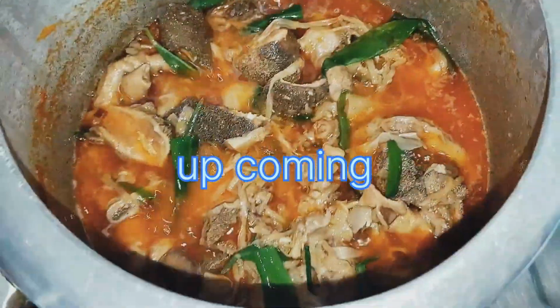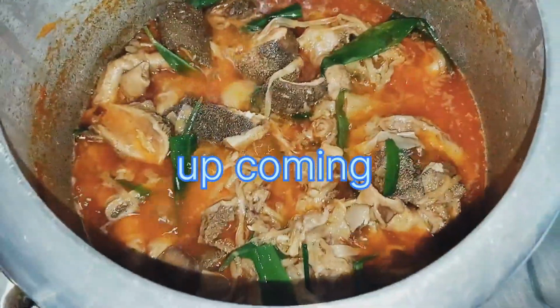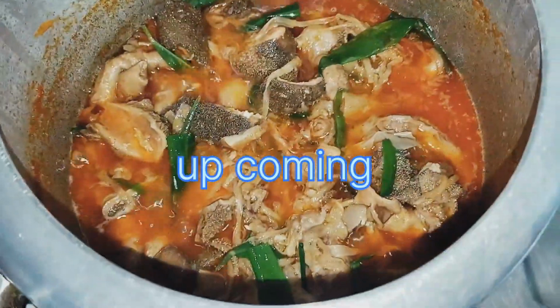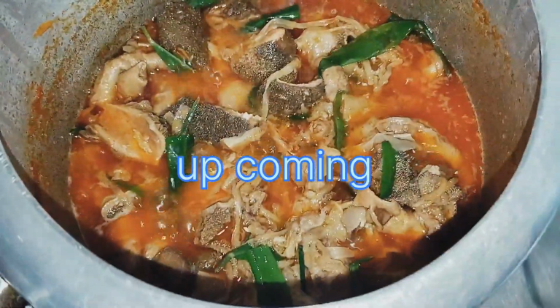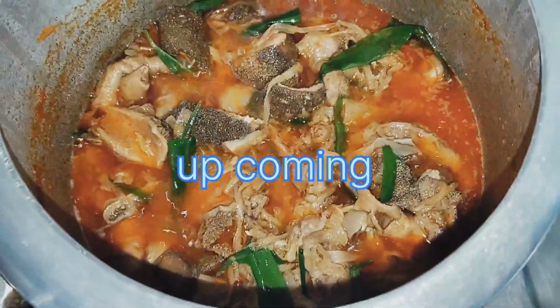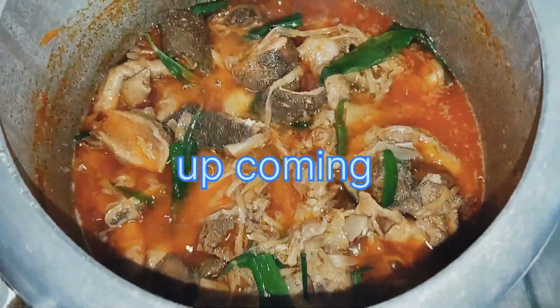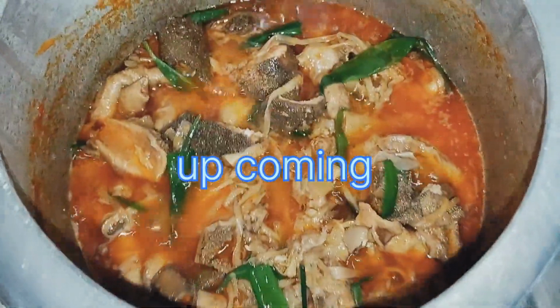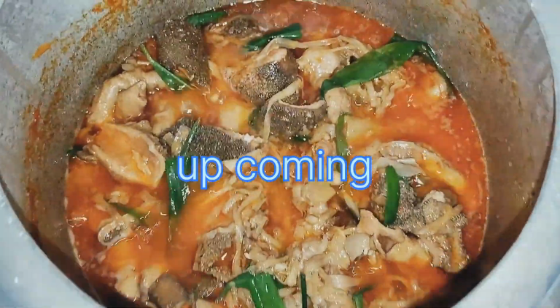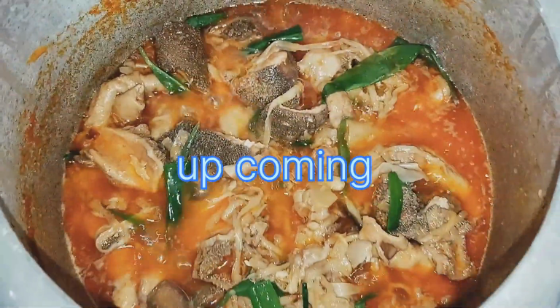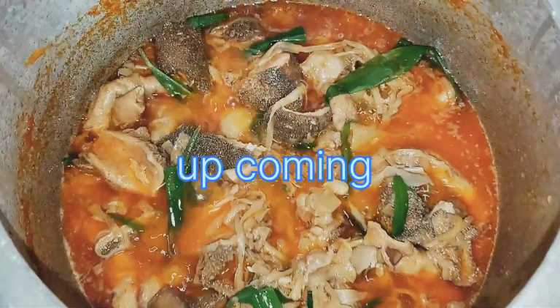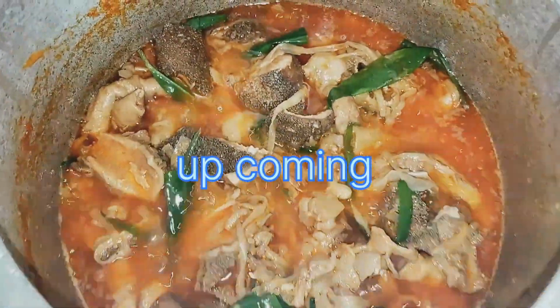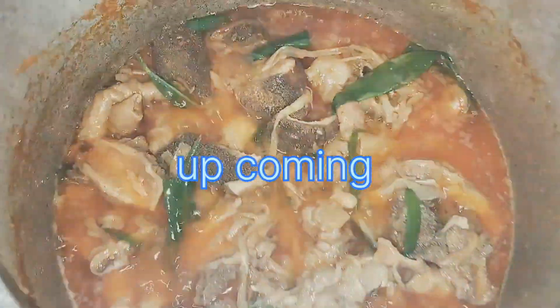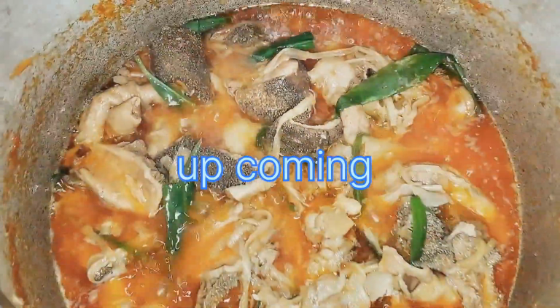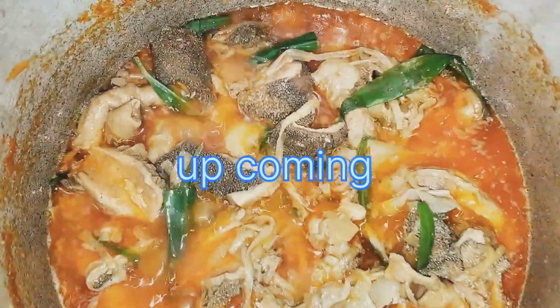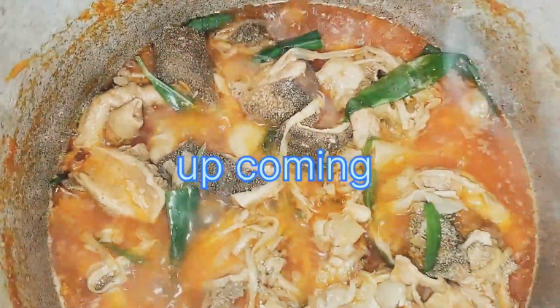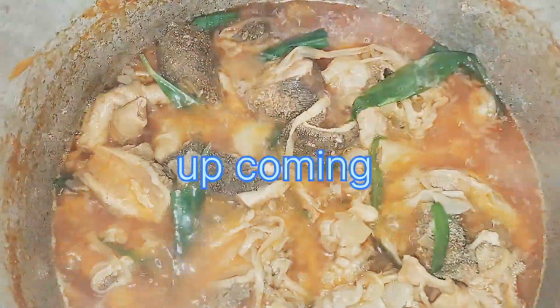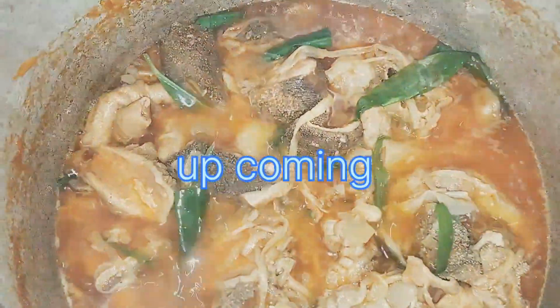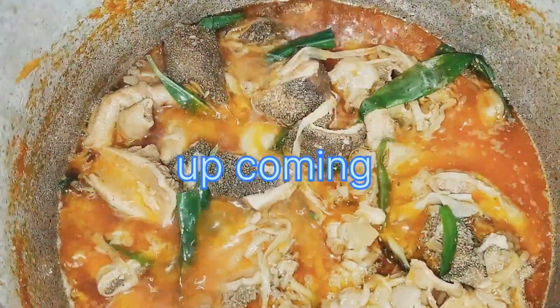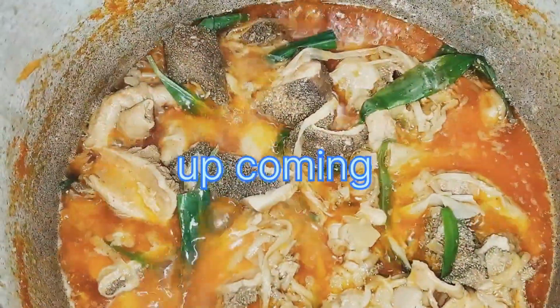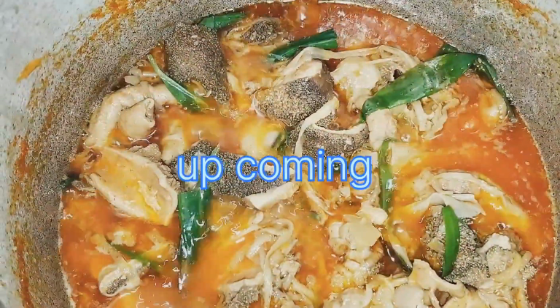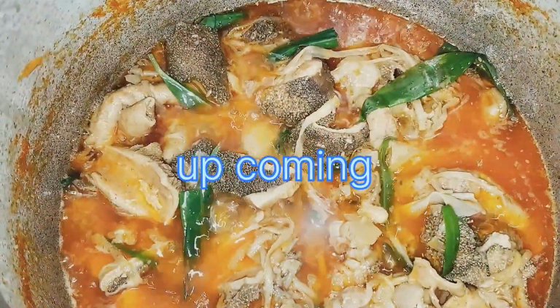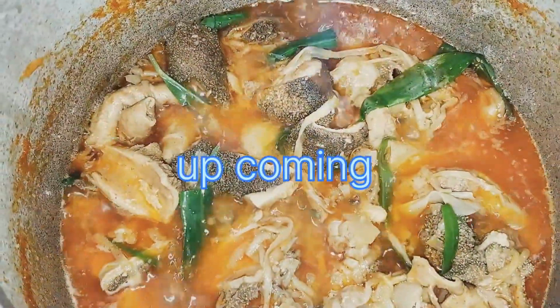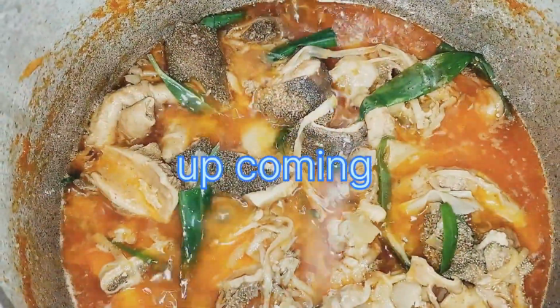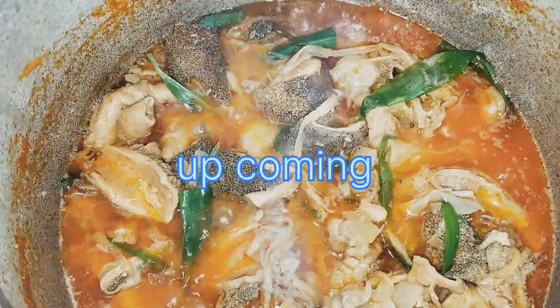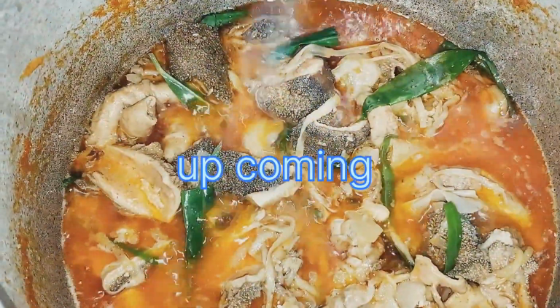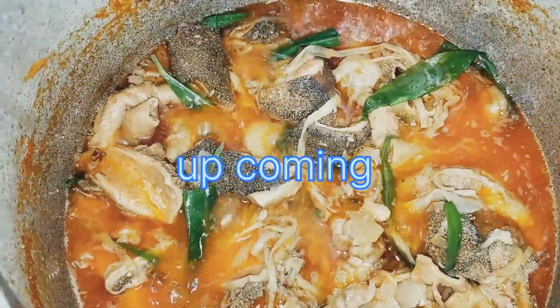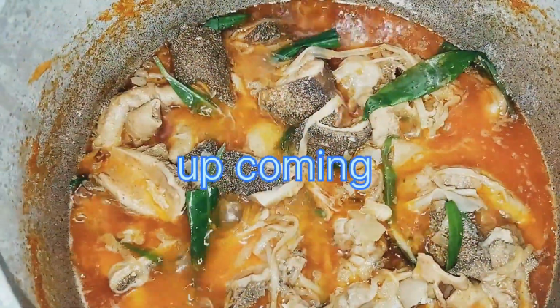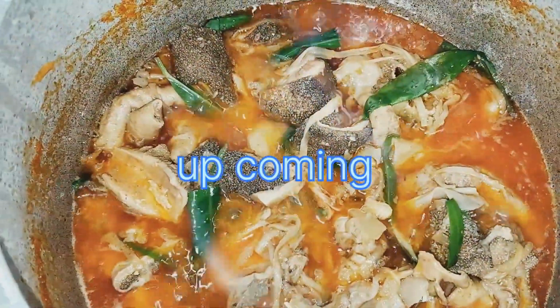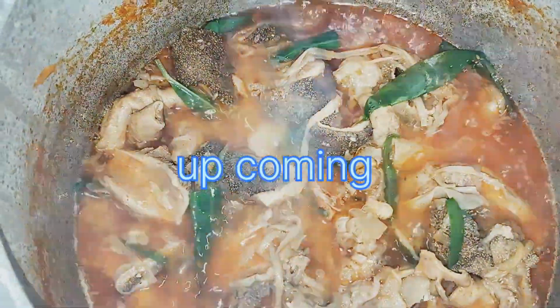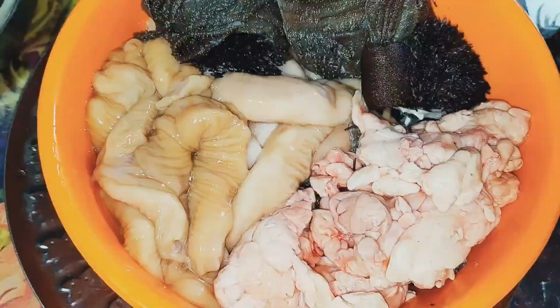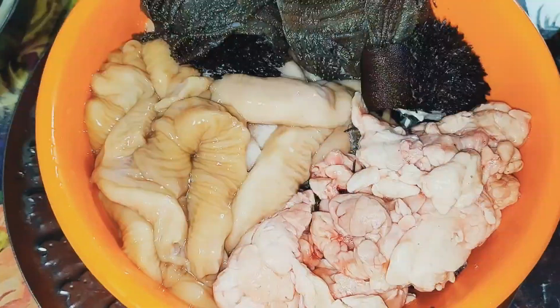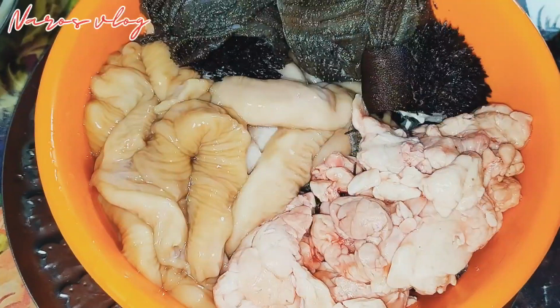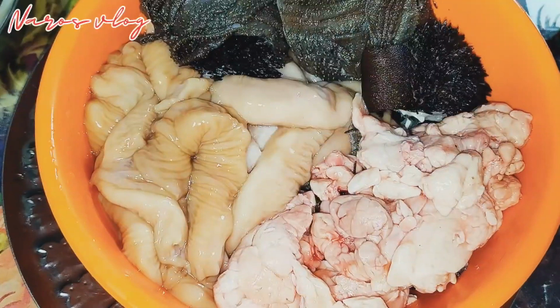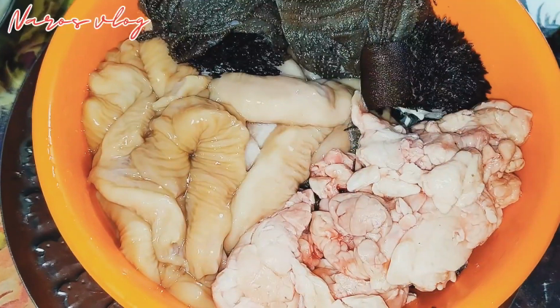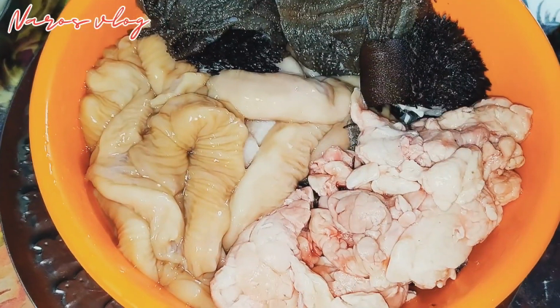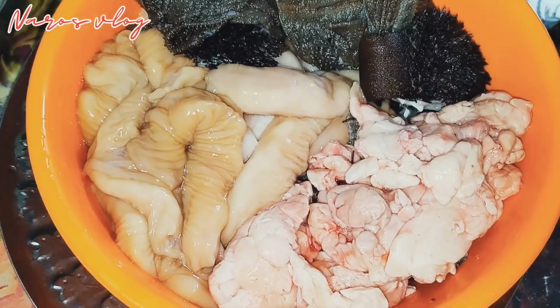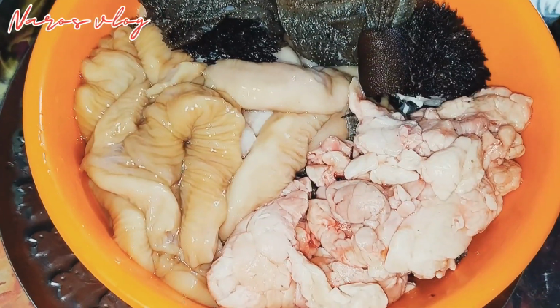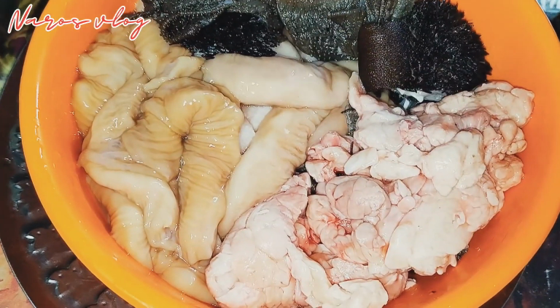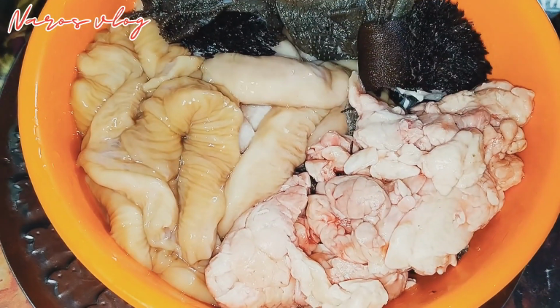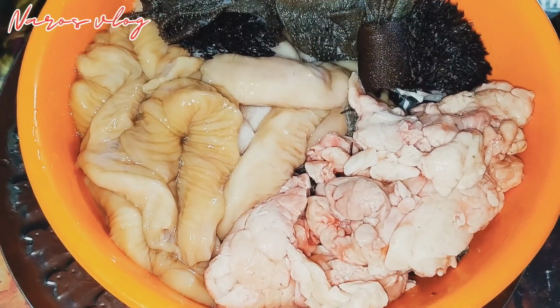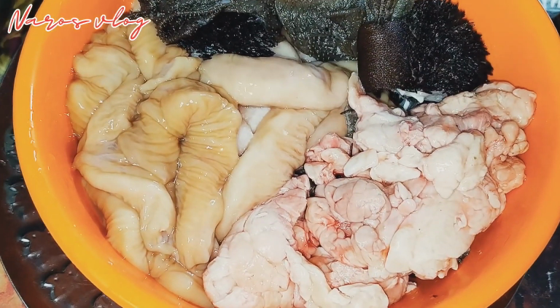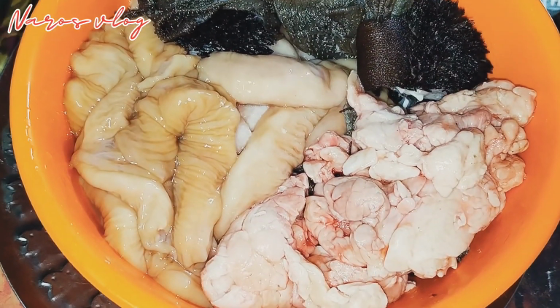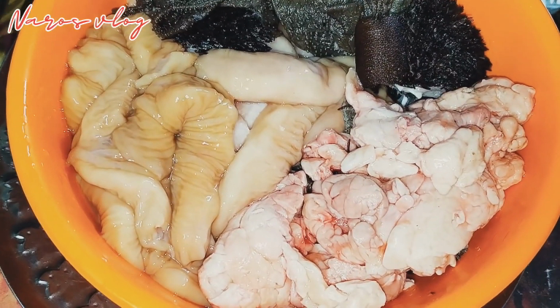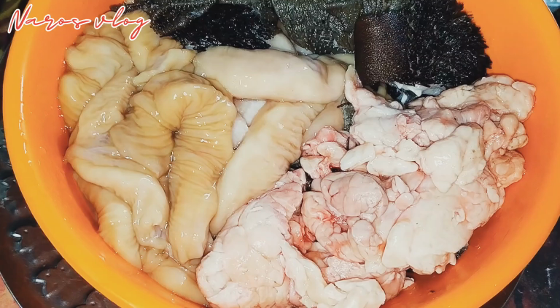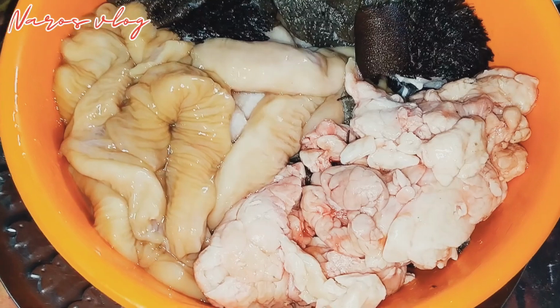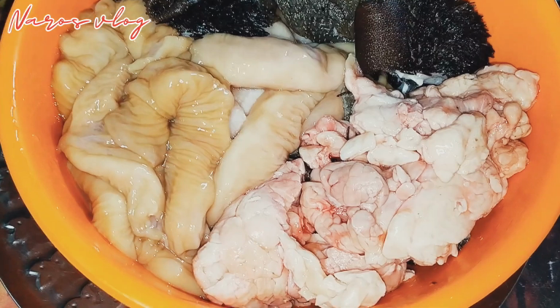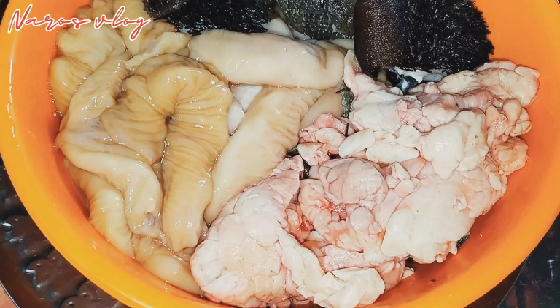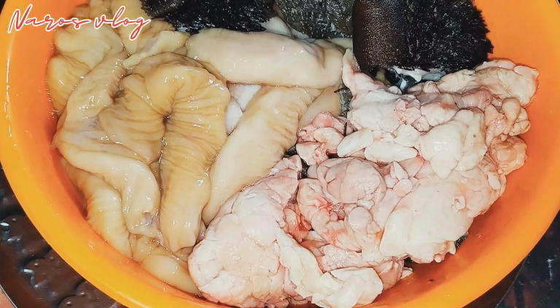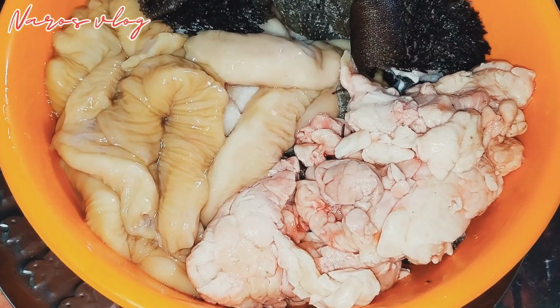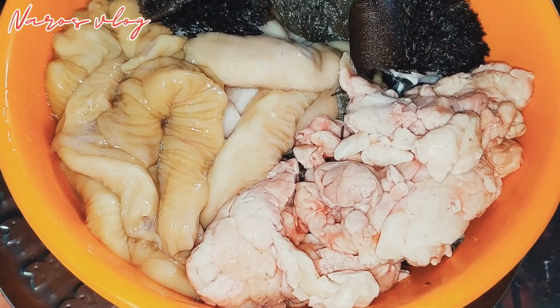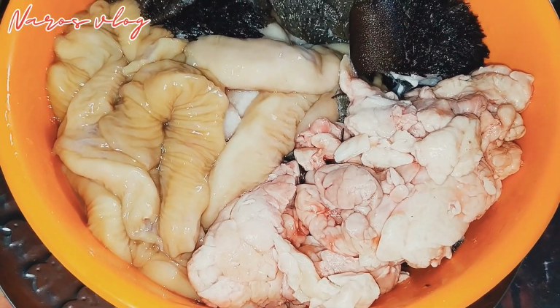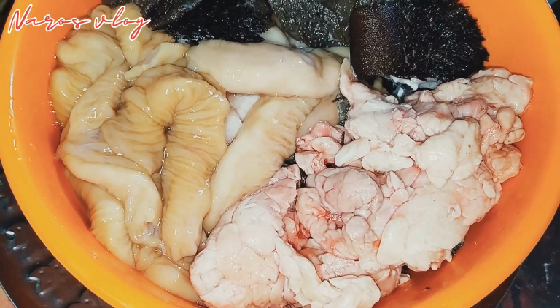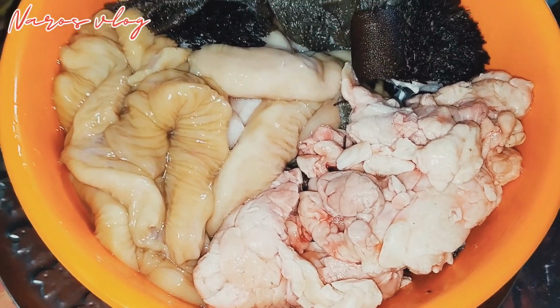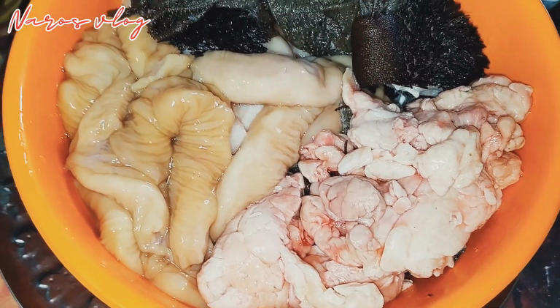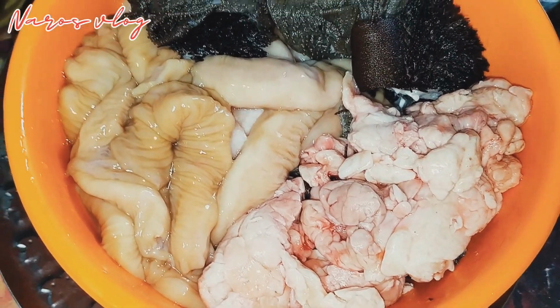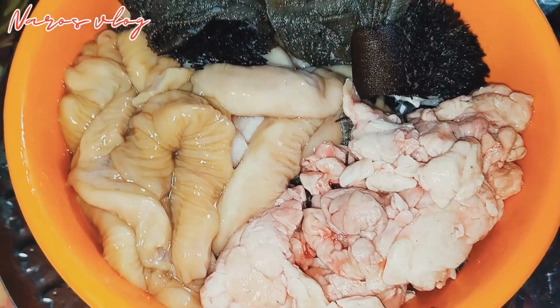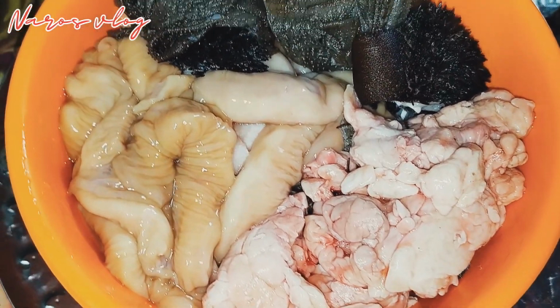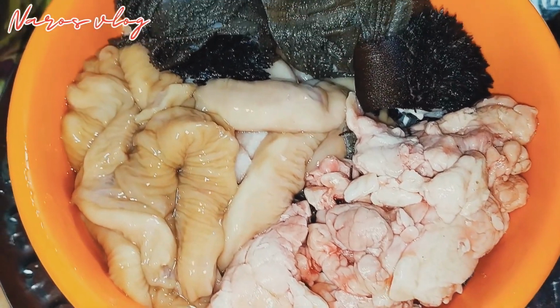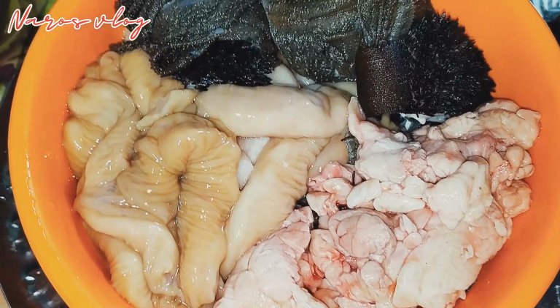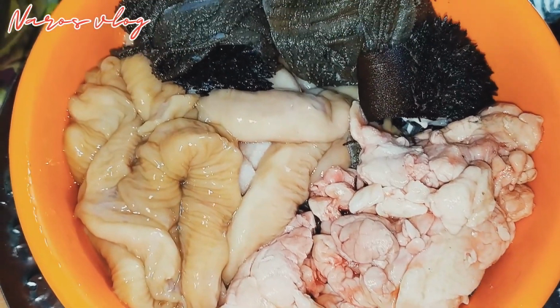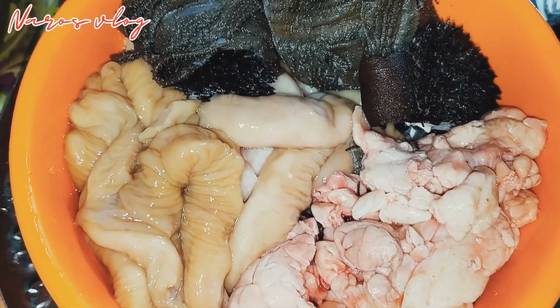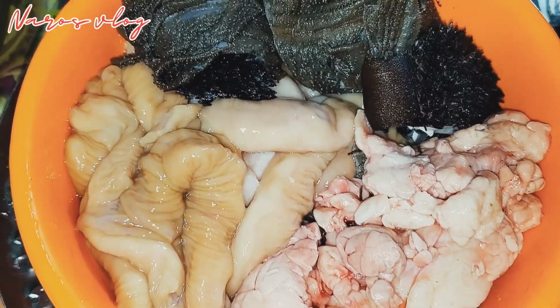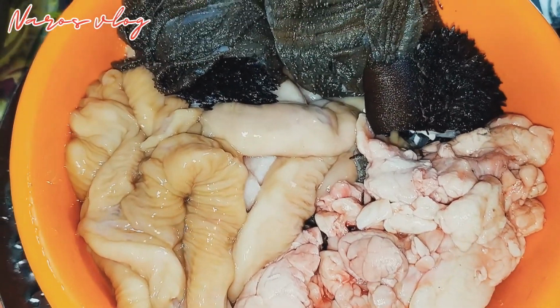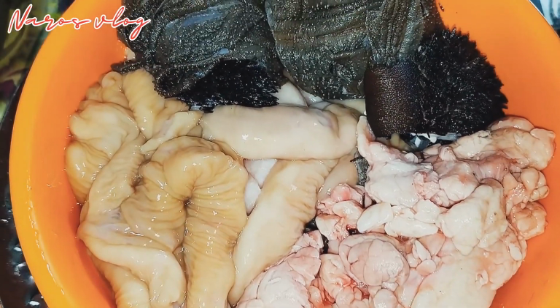Hey friends, welcome back to my channel Naro's Vlog. My recipe for today is beef innards.